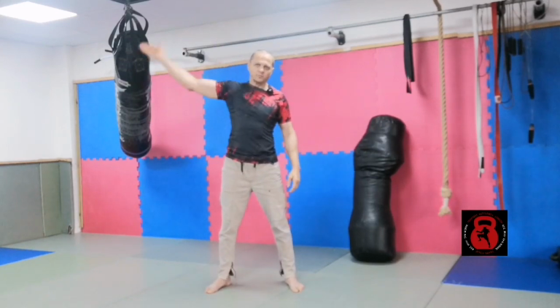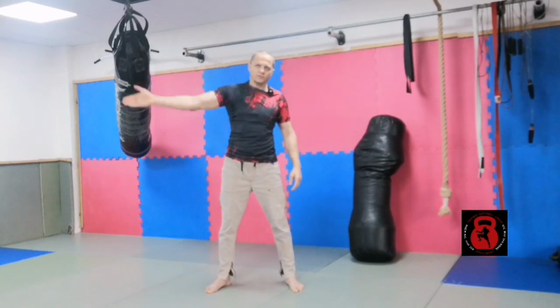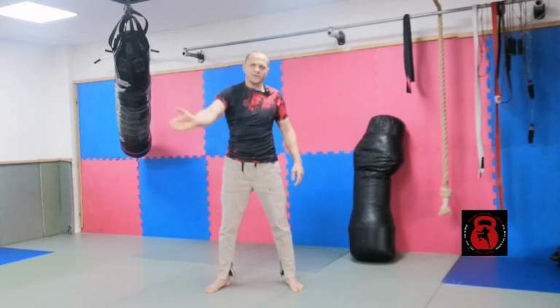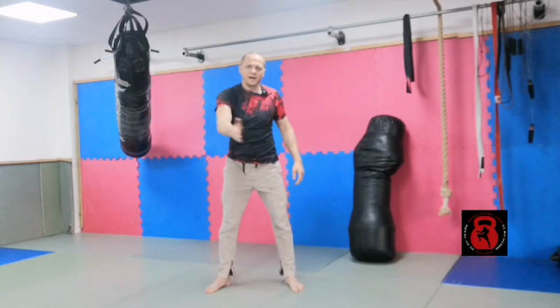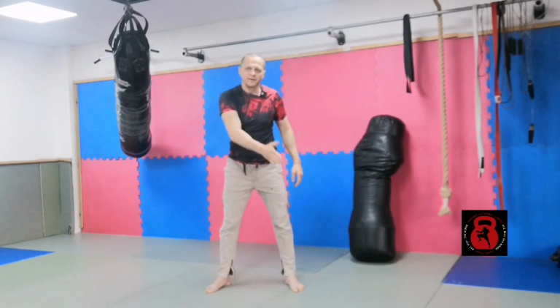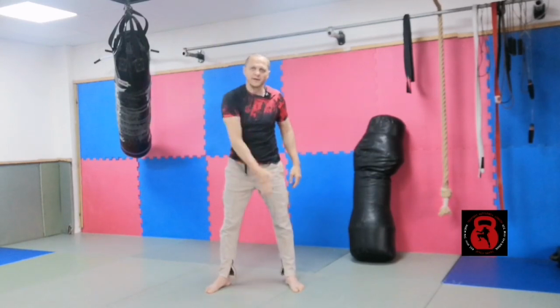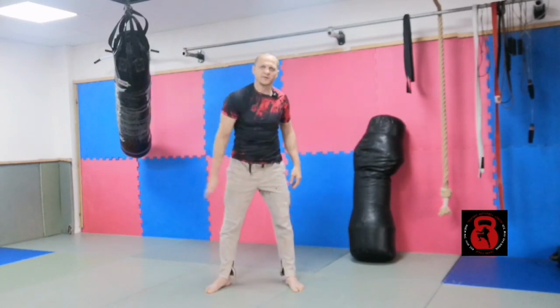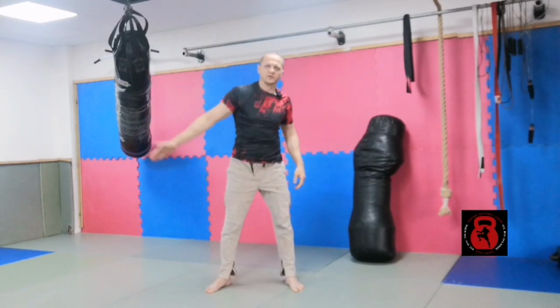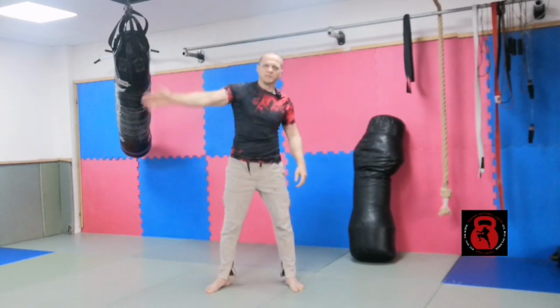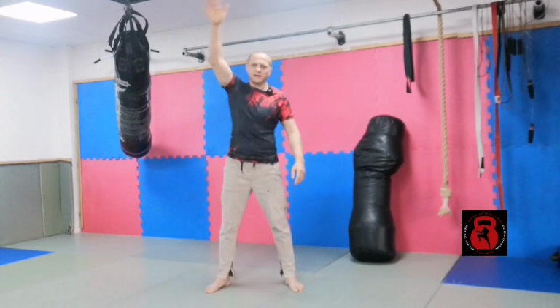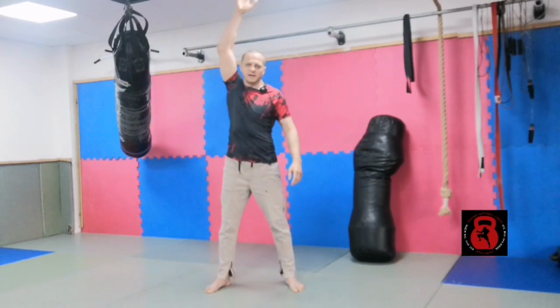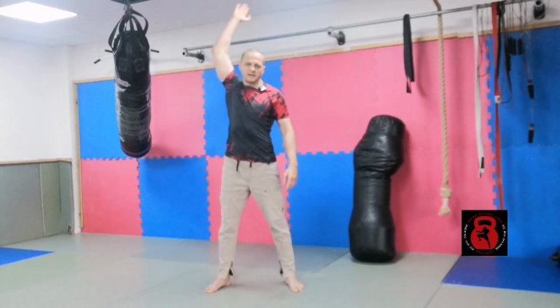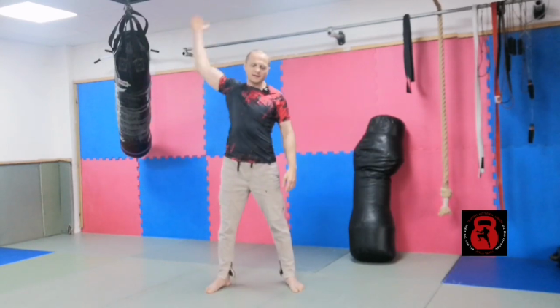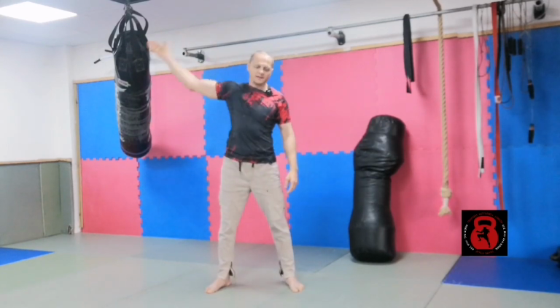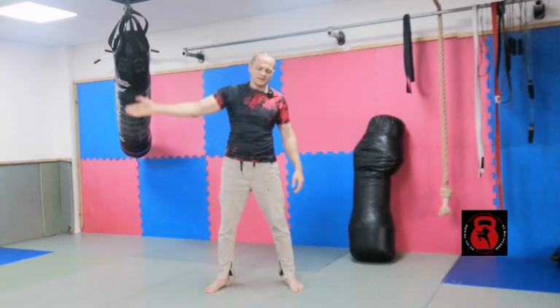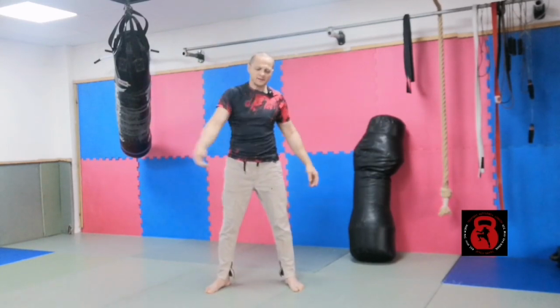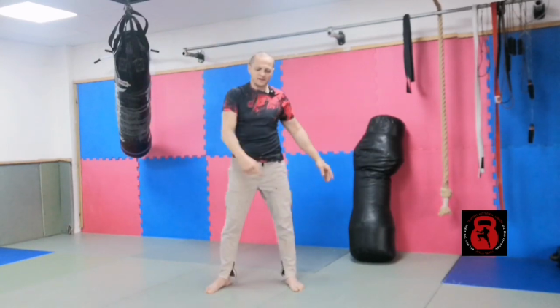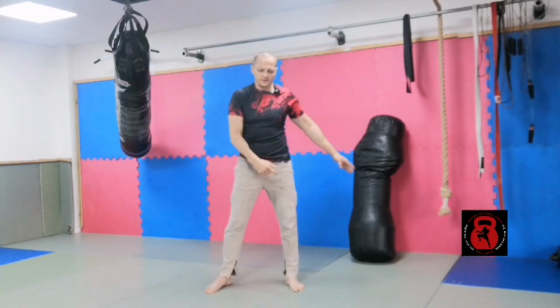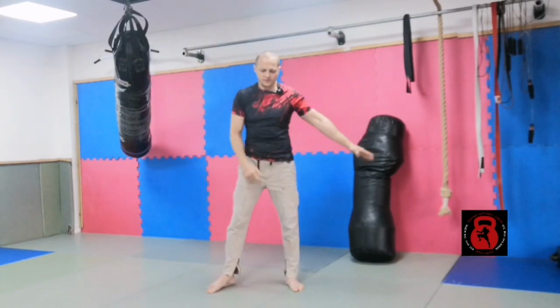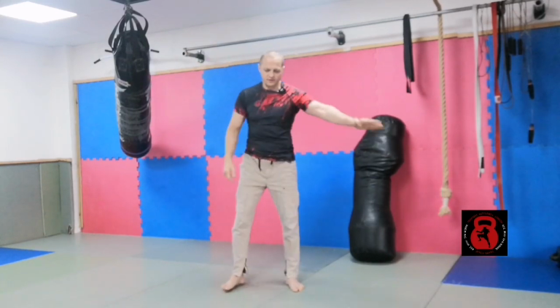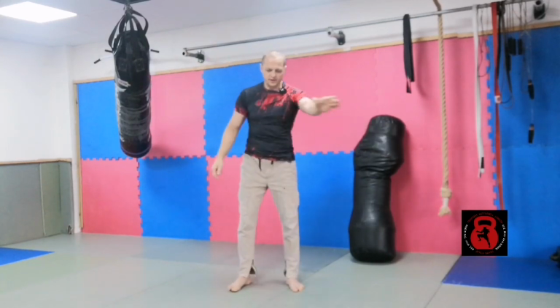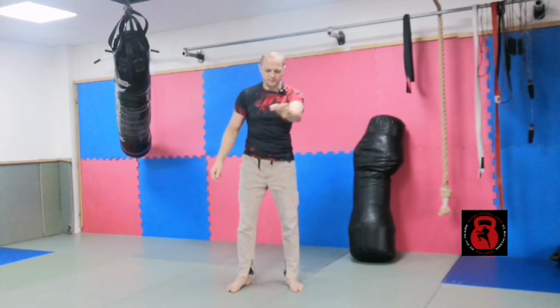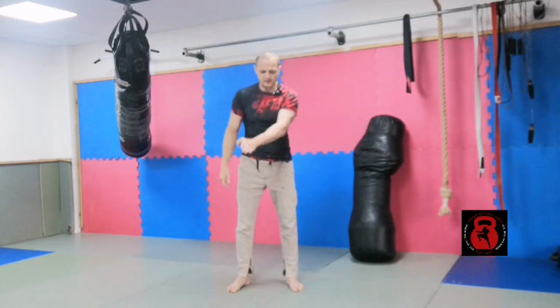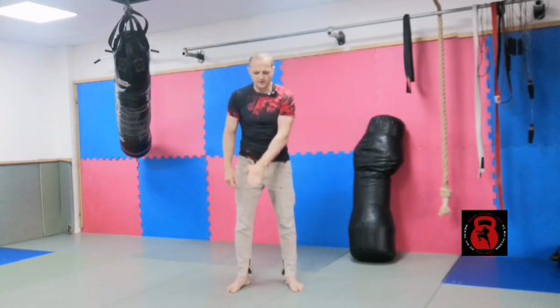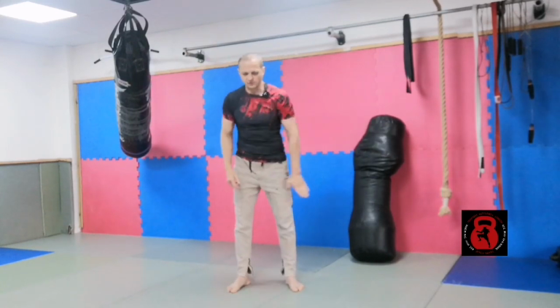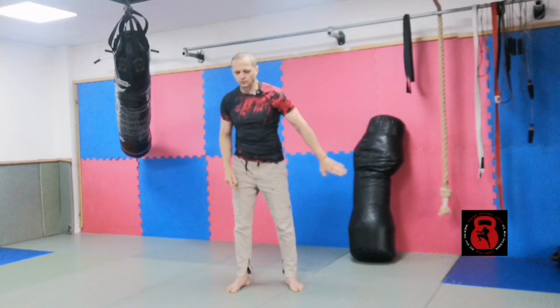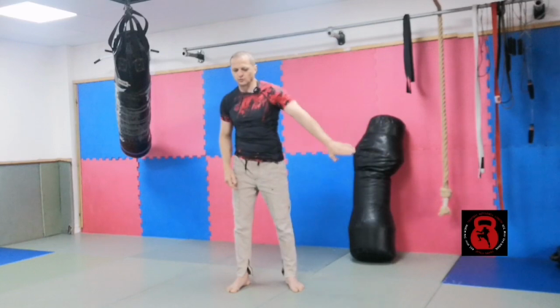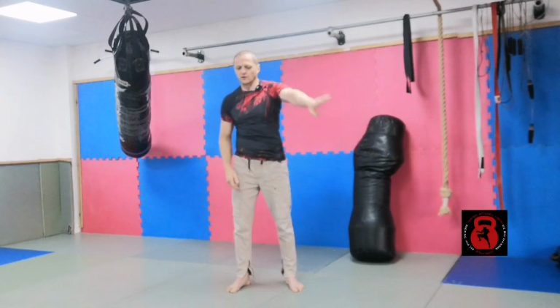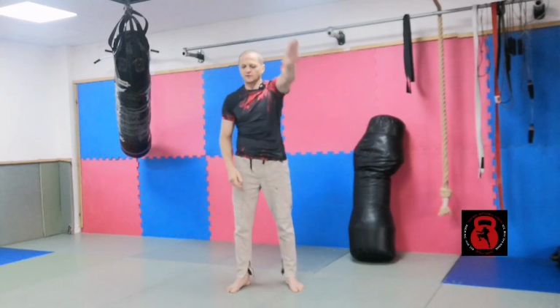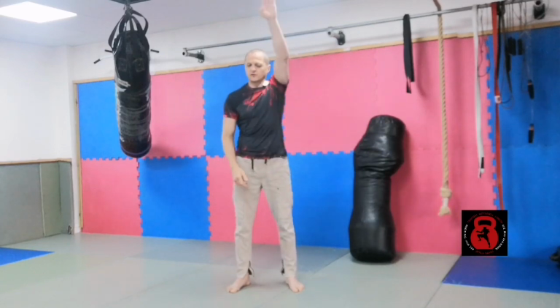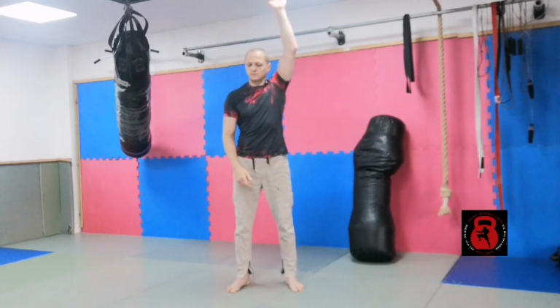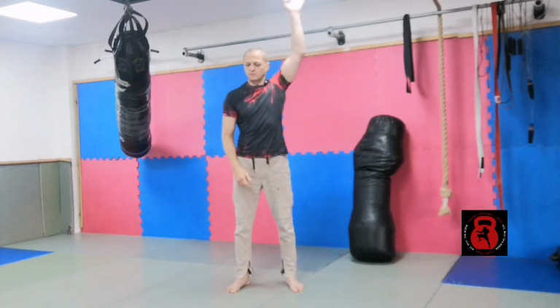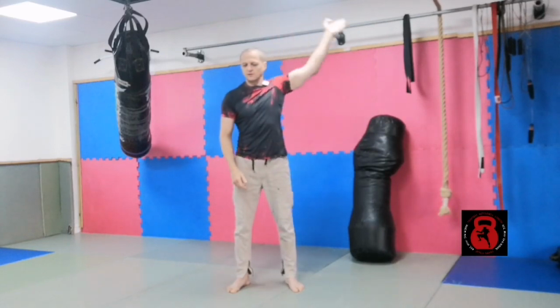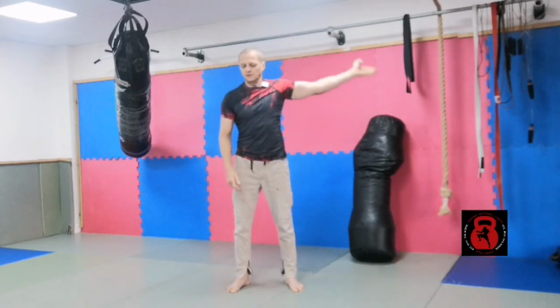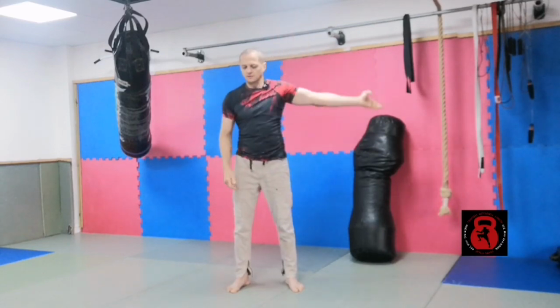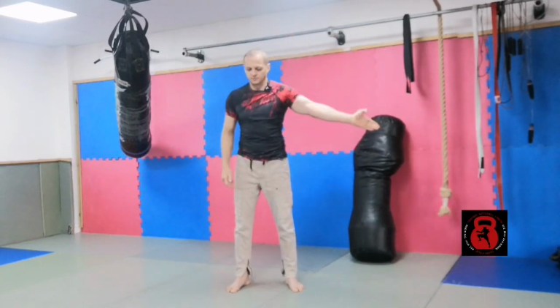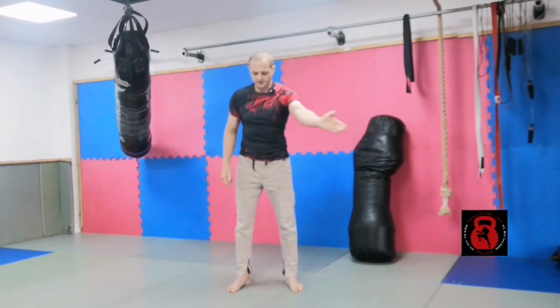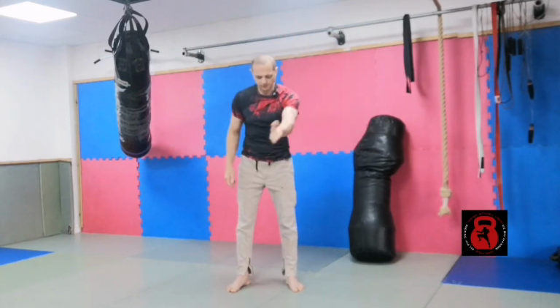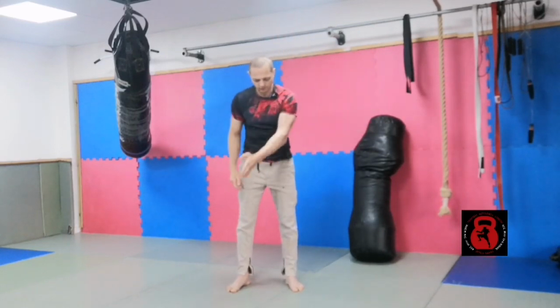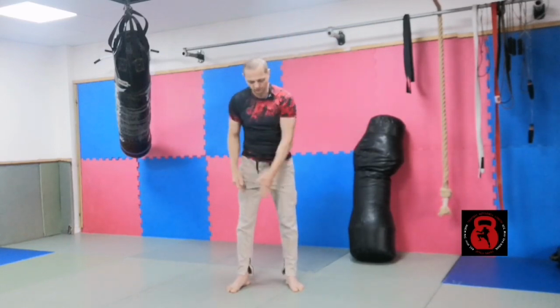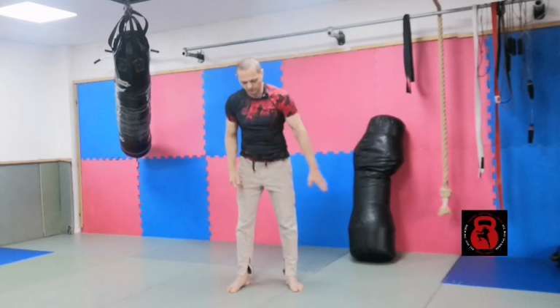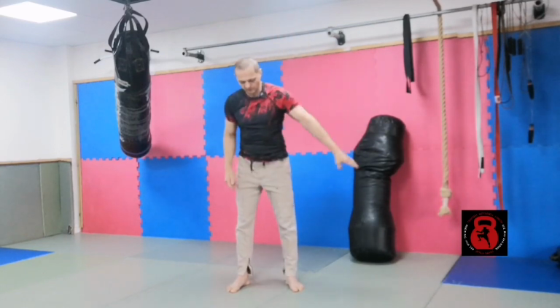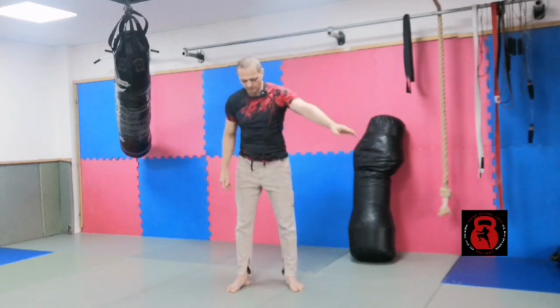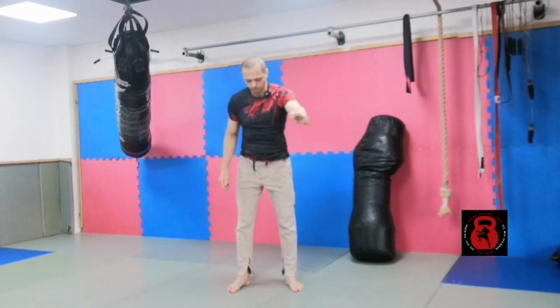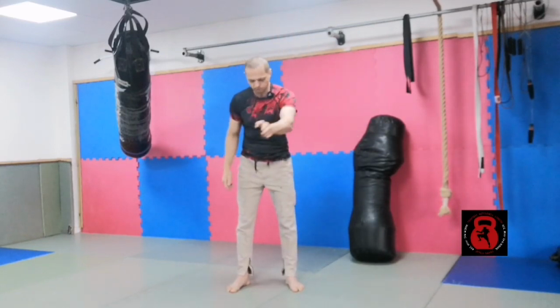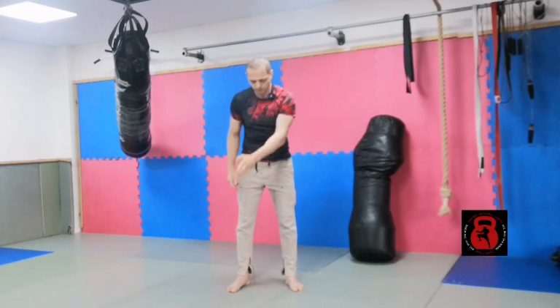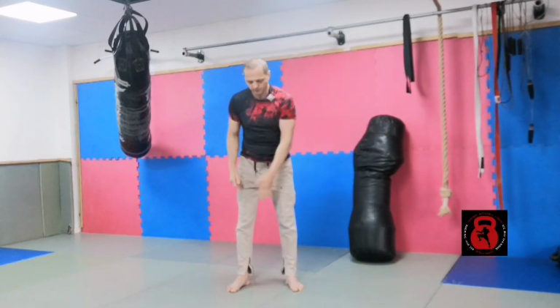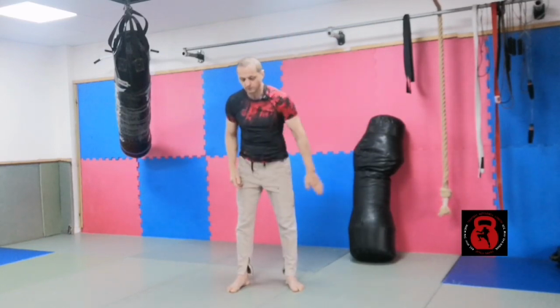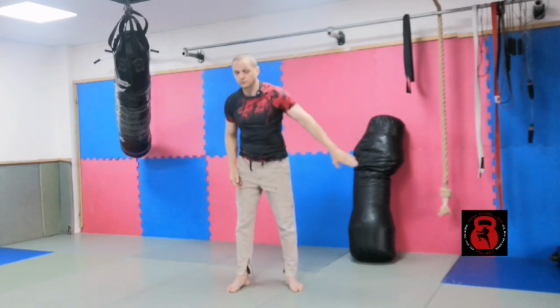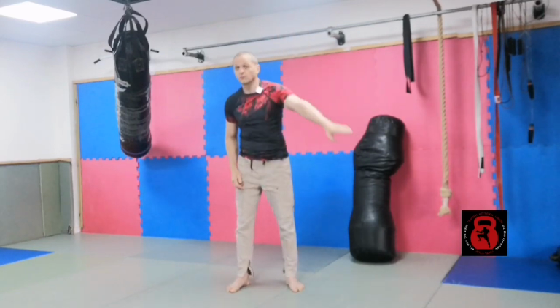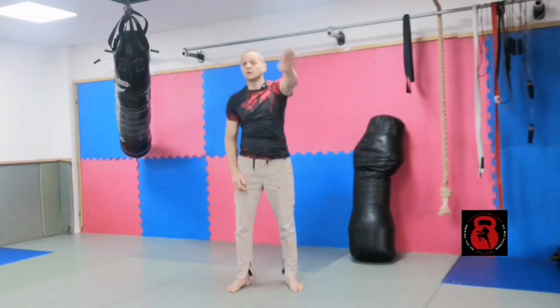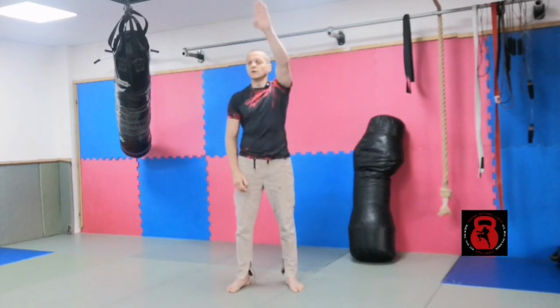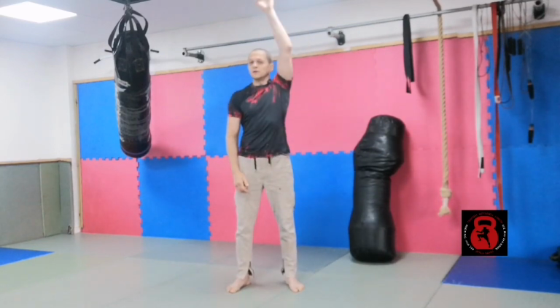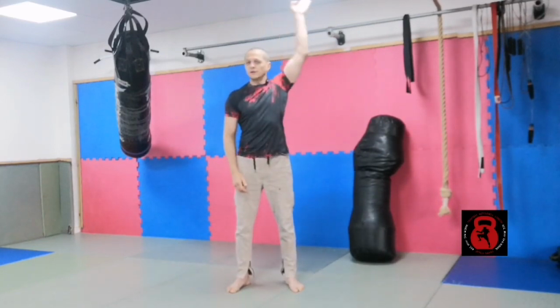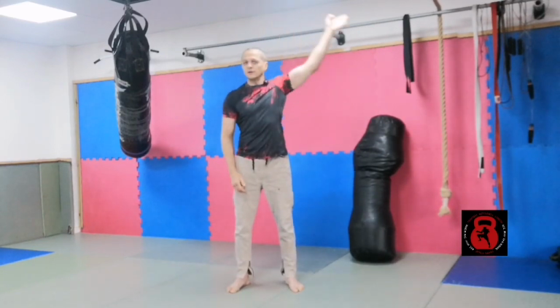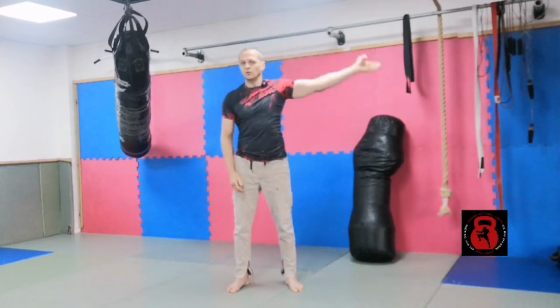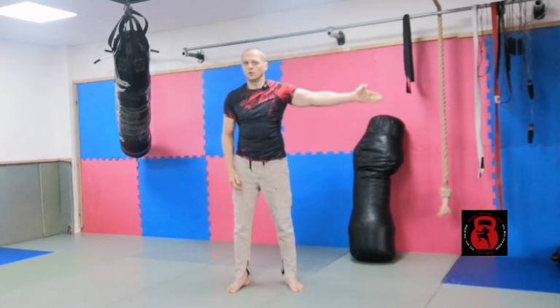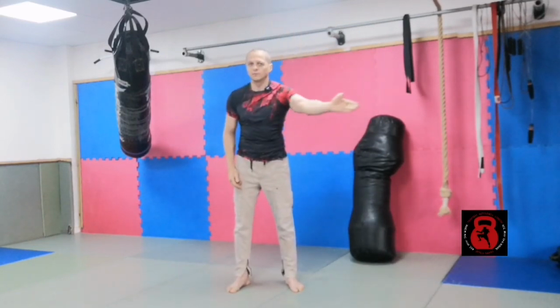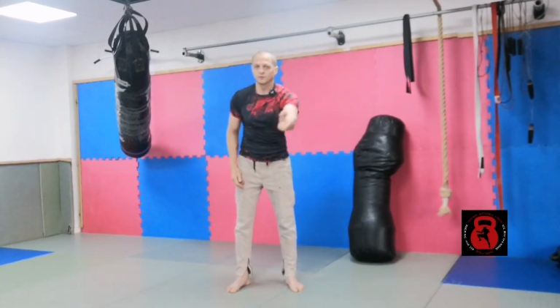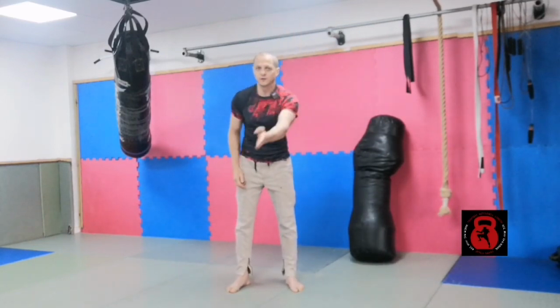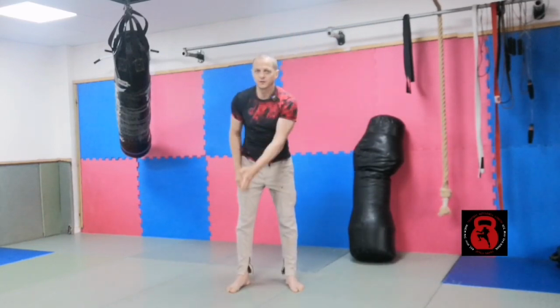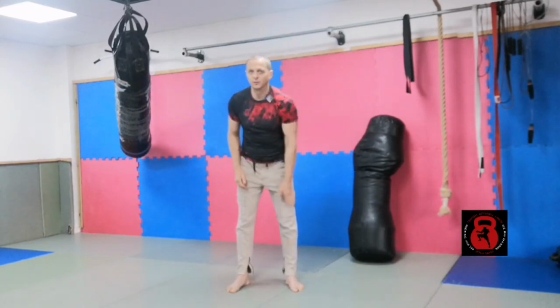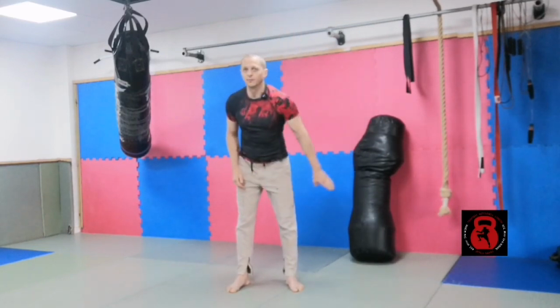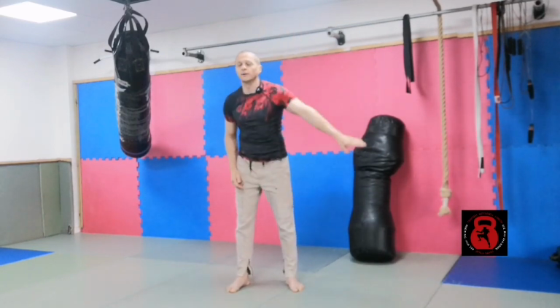Do each arm, each side, in both directions of the figure eight. Big circle at the bottom and go up to the top.